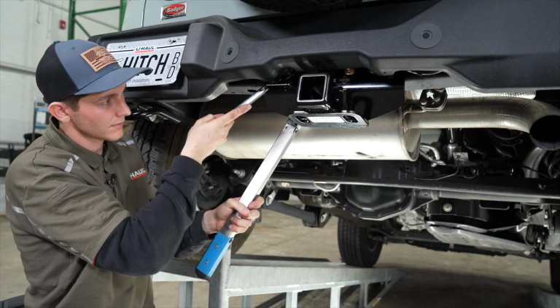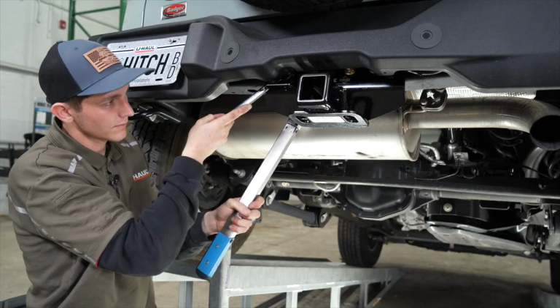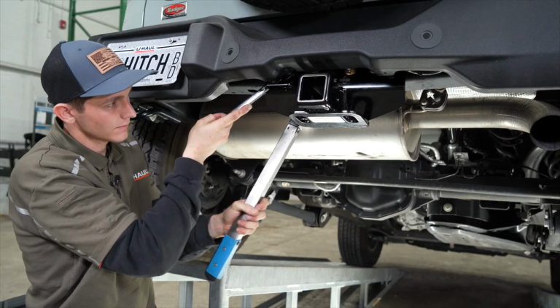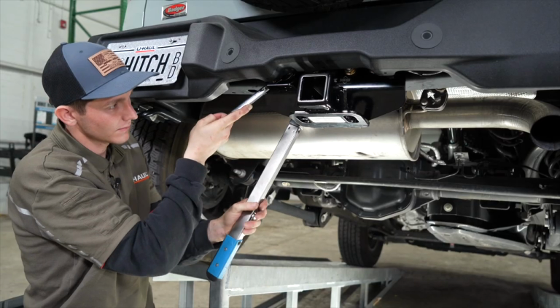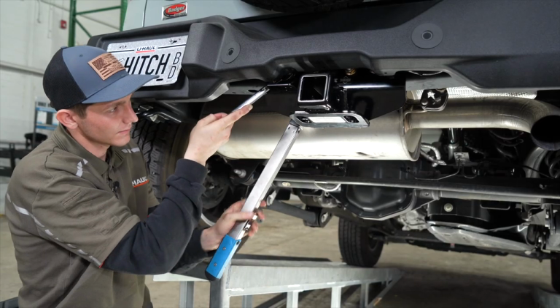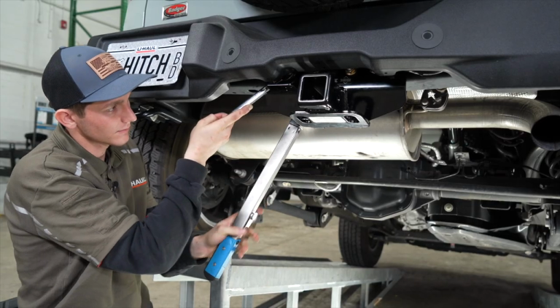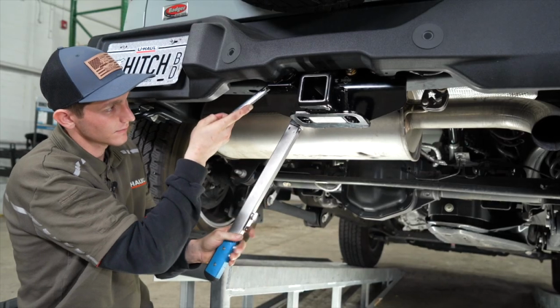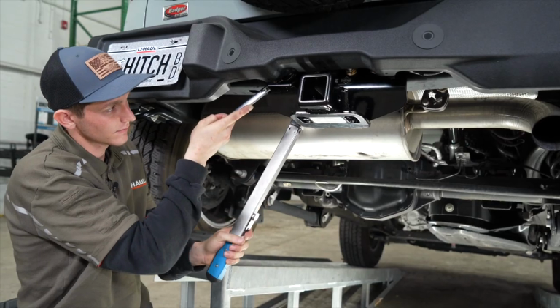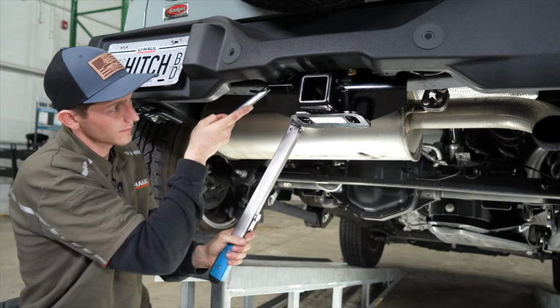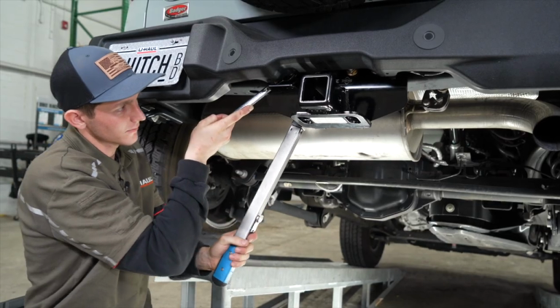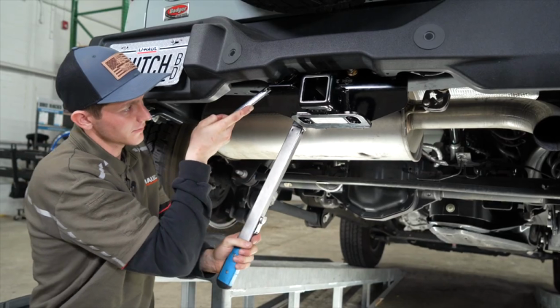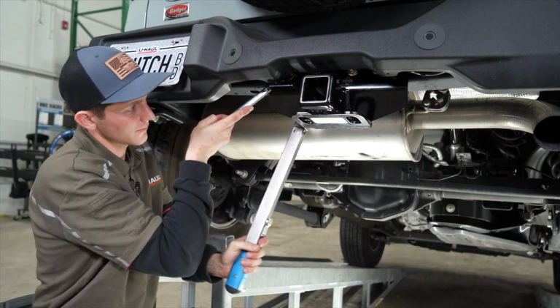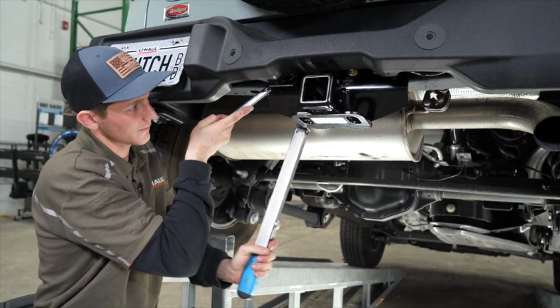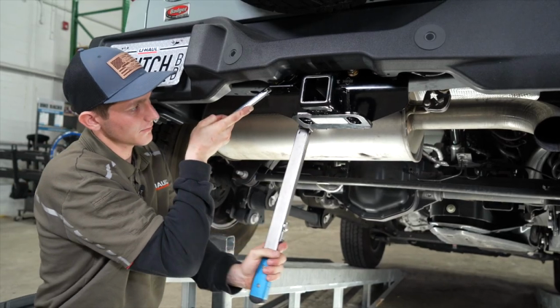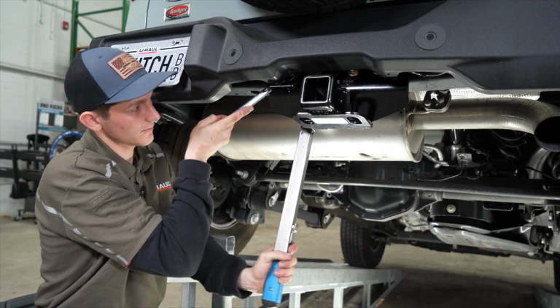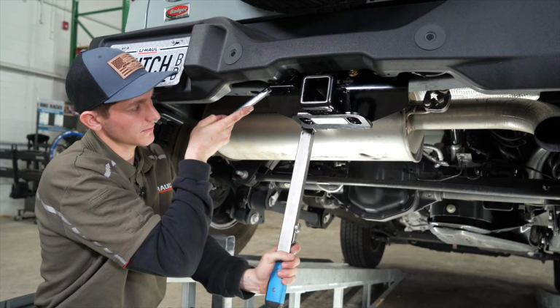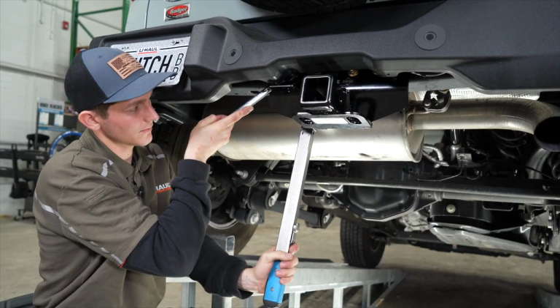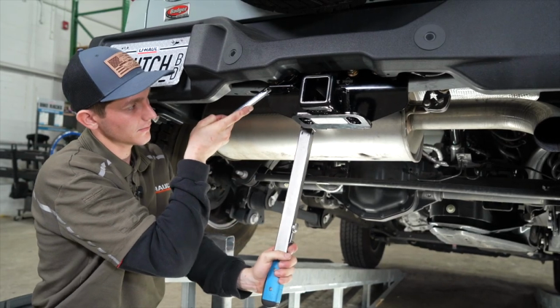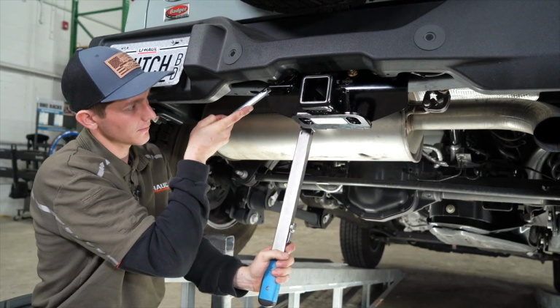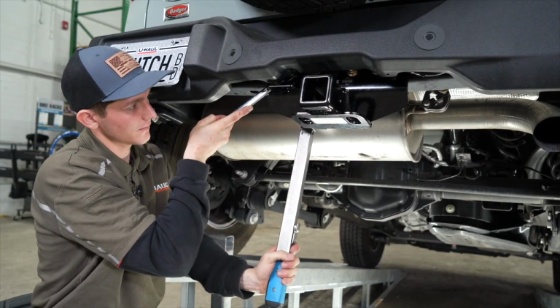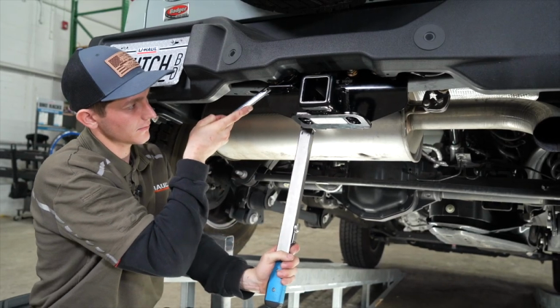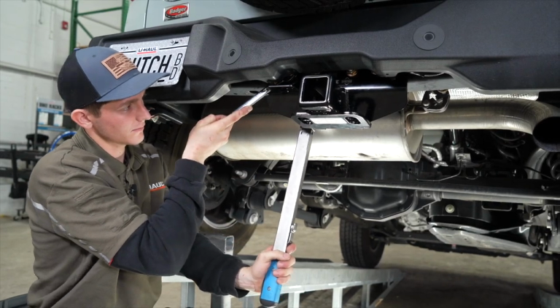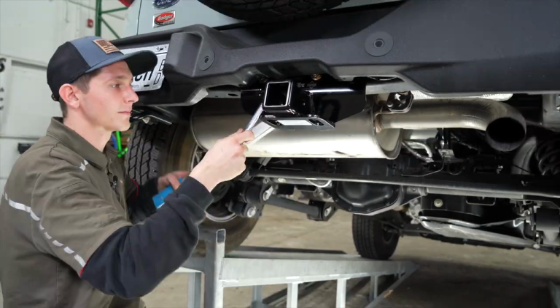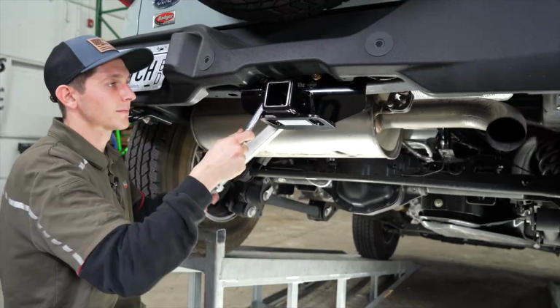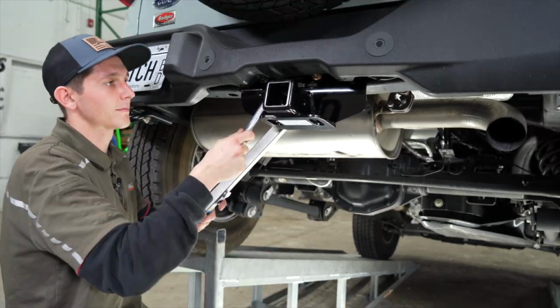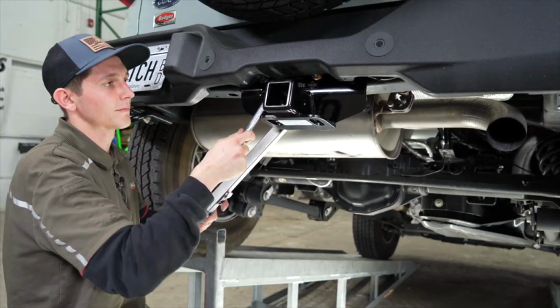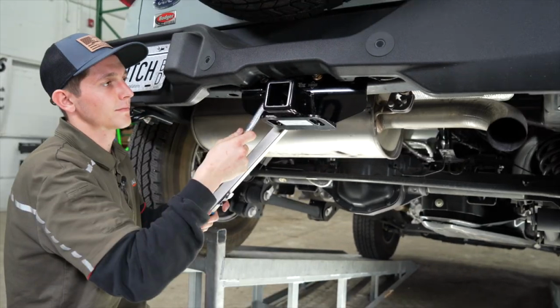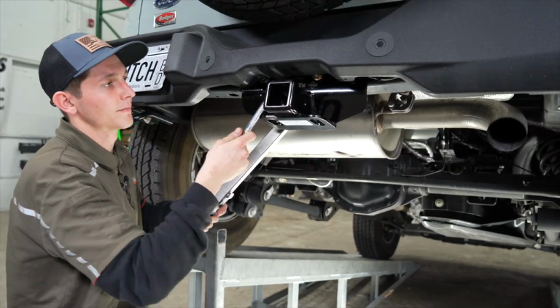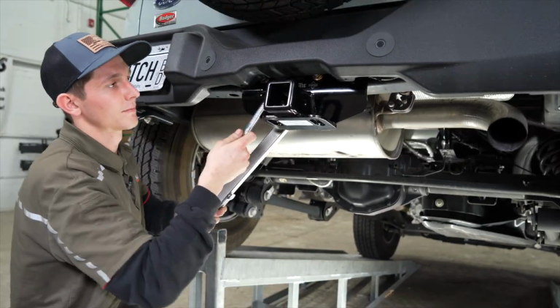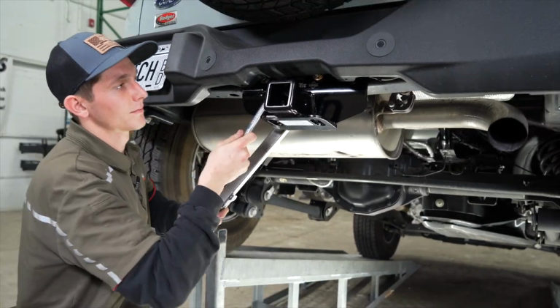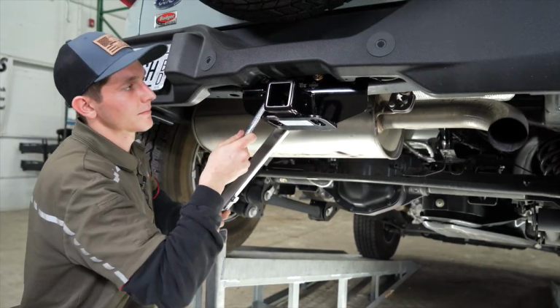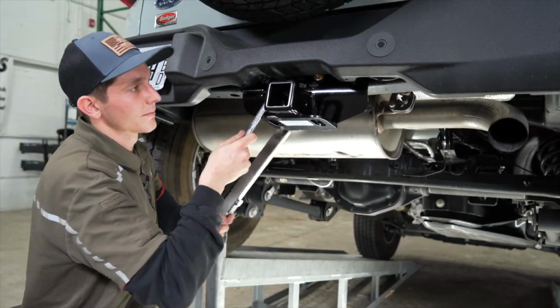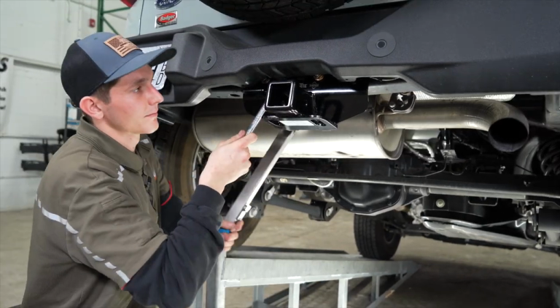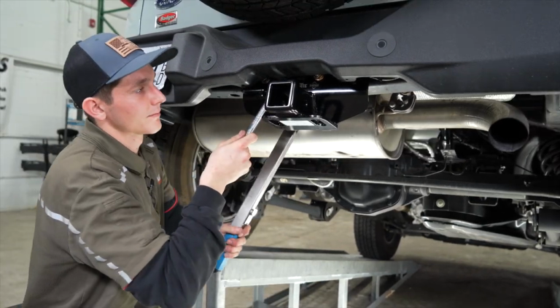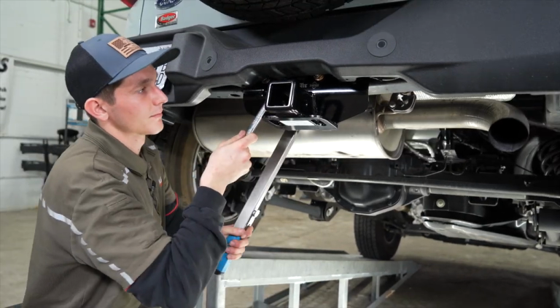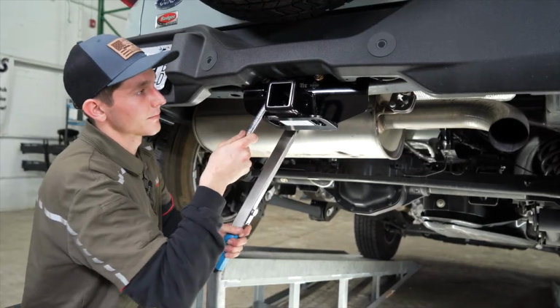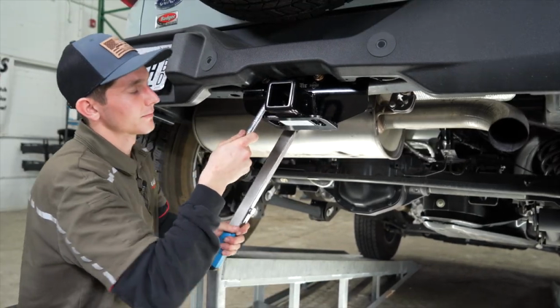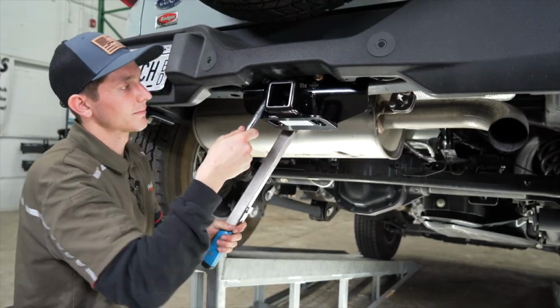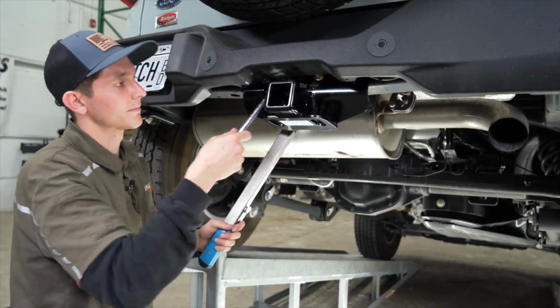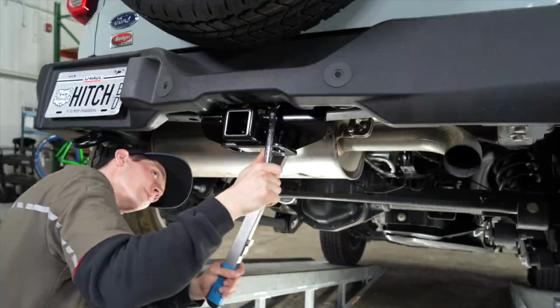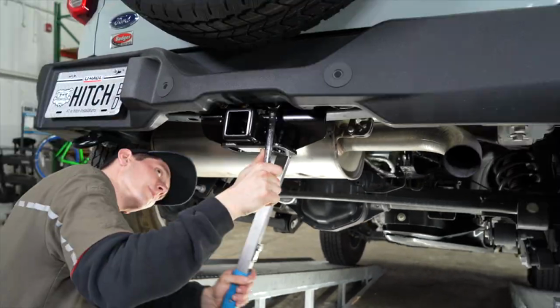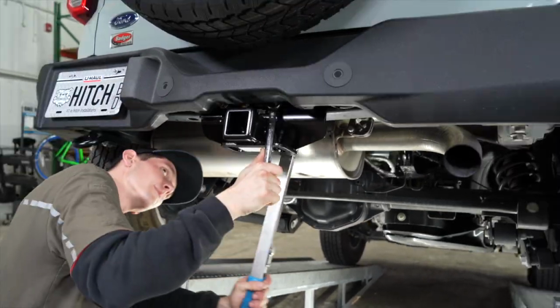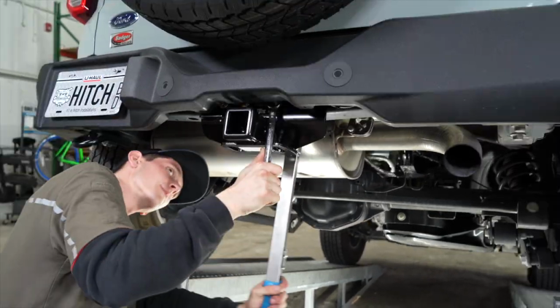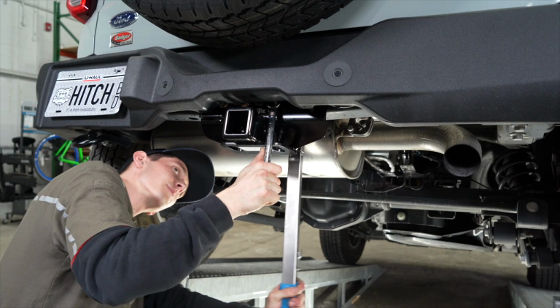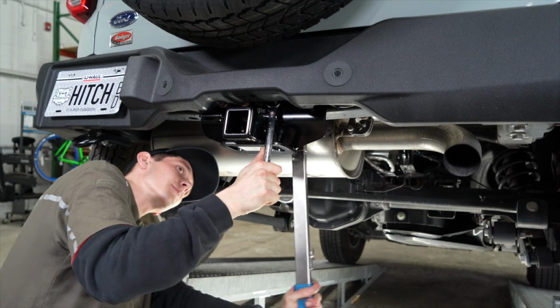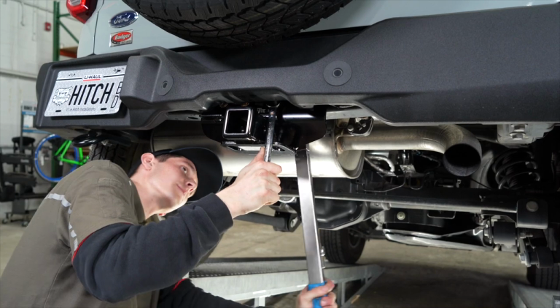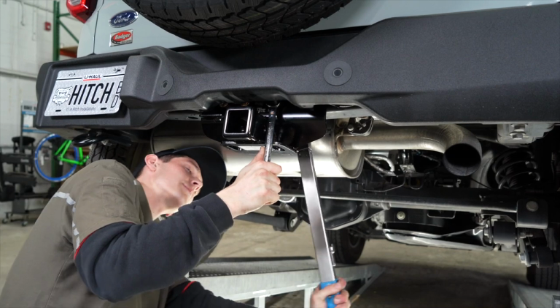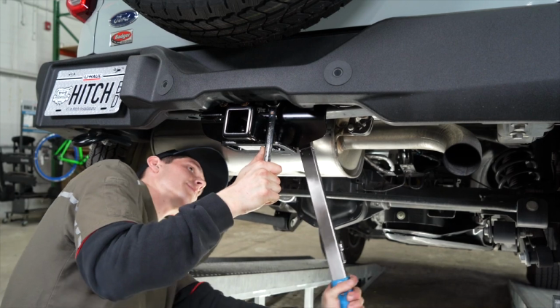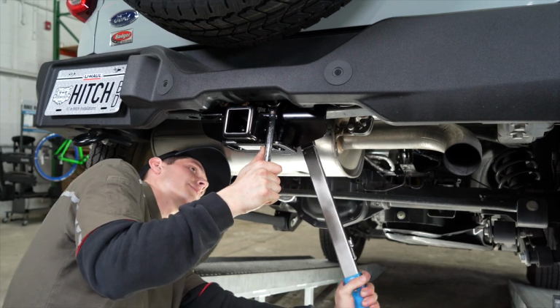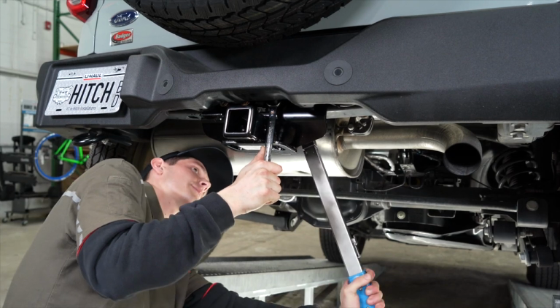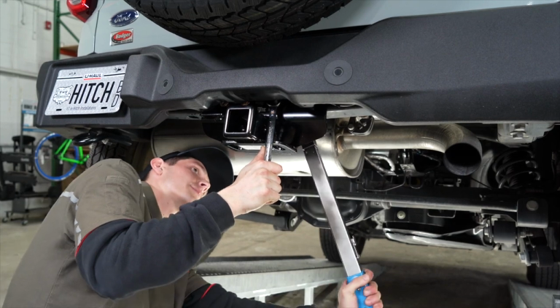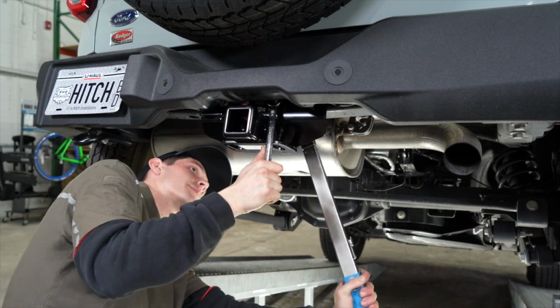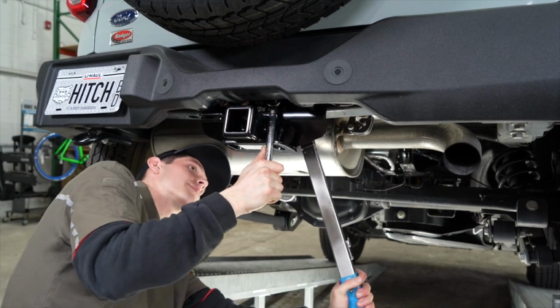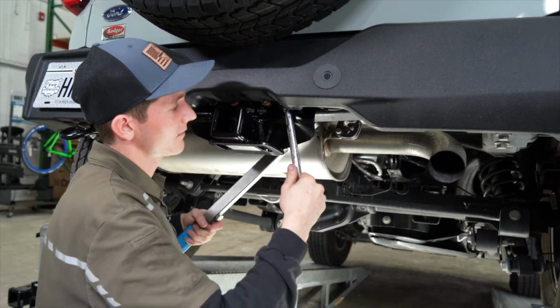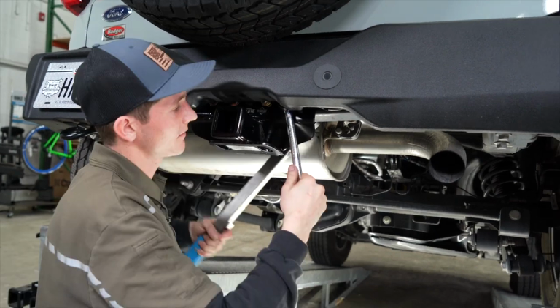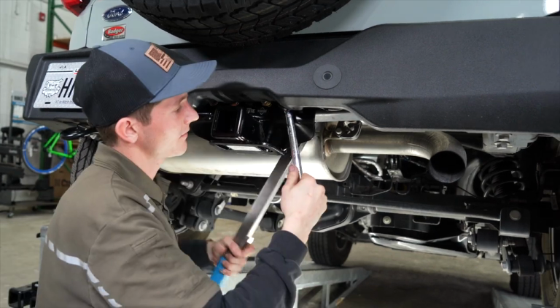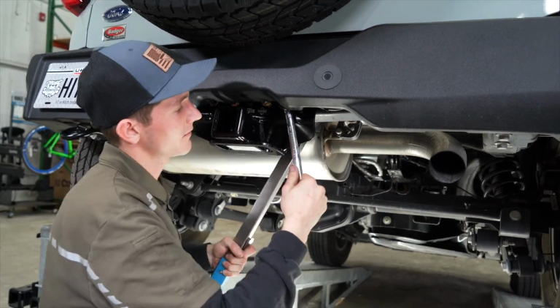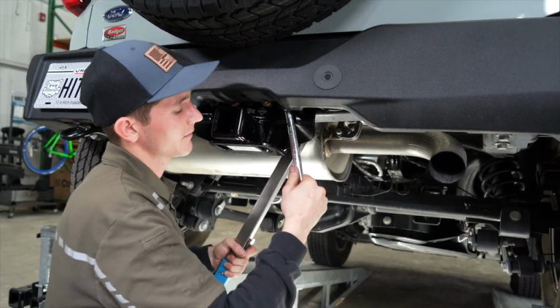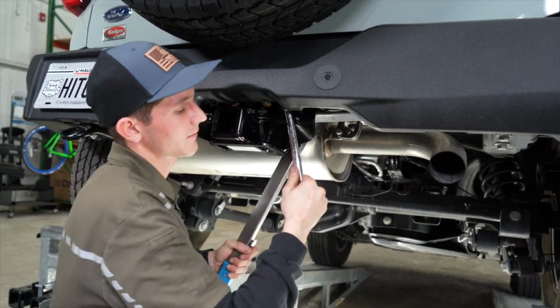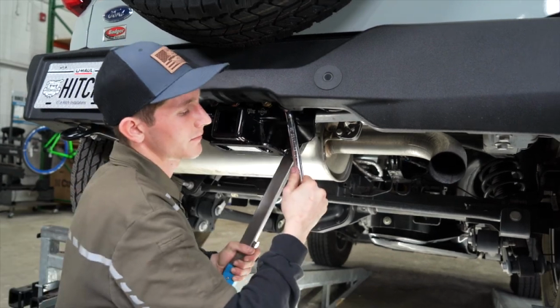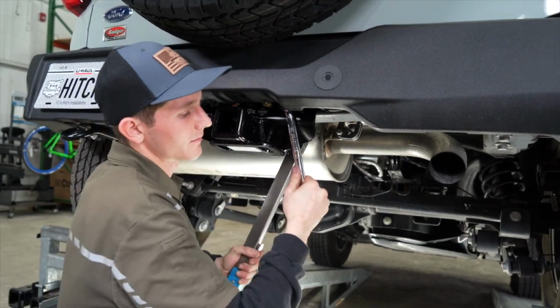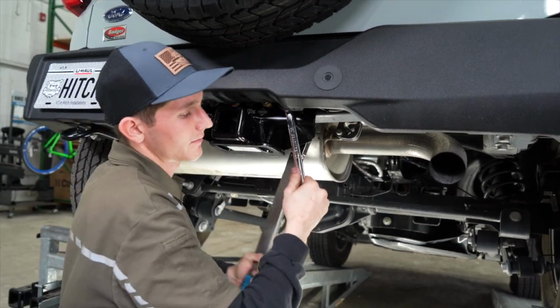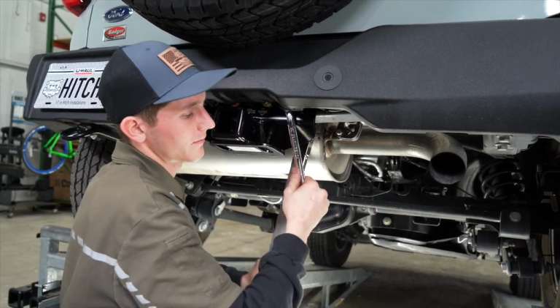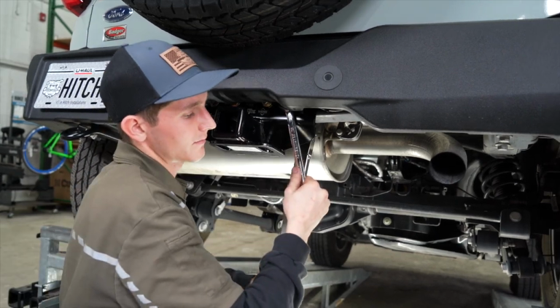Our next step is going to be torquing all the bolts to the manufacturer's specifications using a three-quarter inch socket and a three-quarter inch wrench.